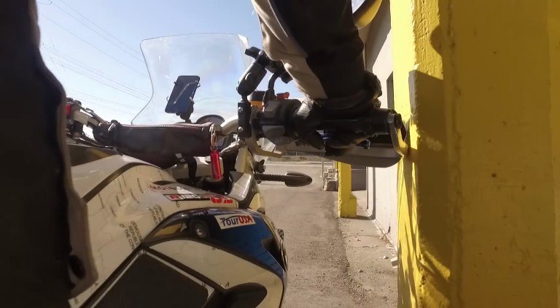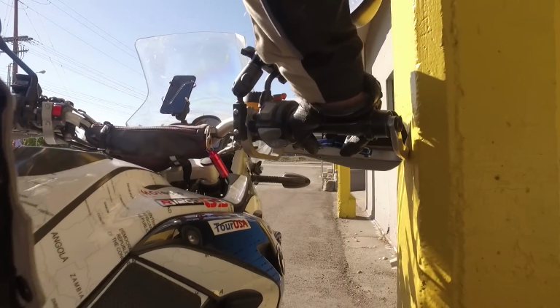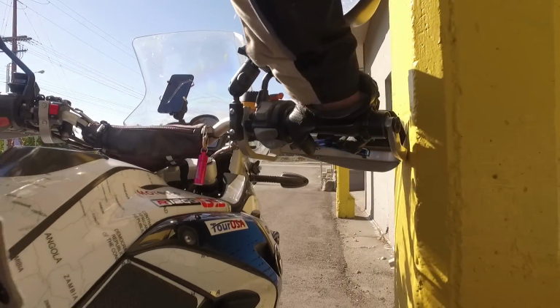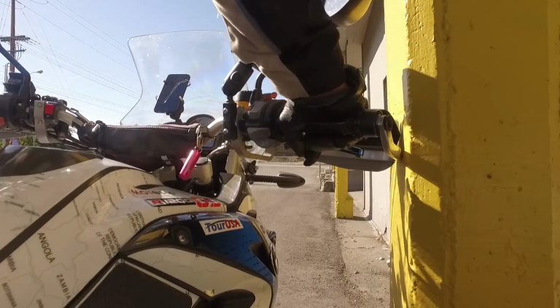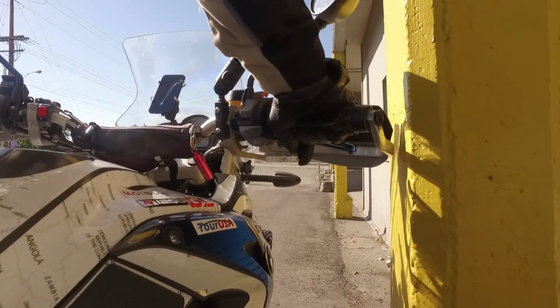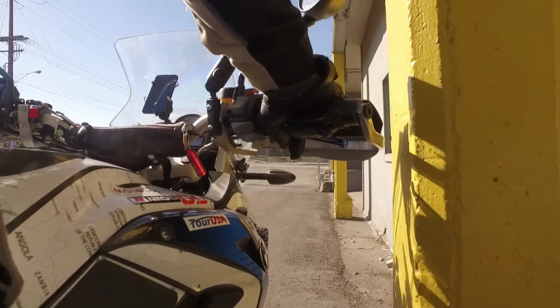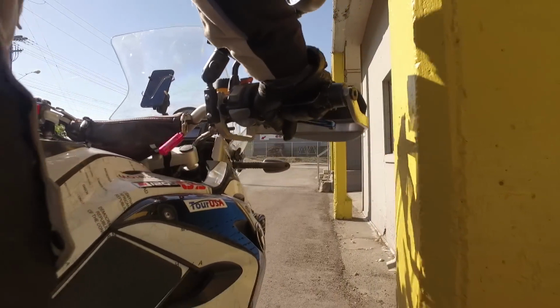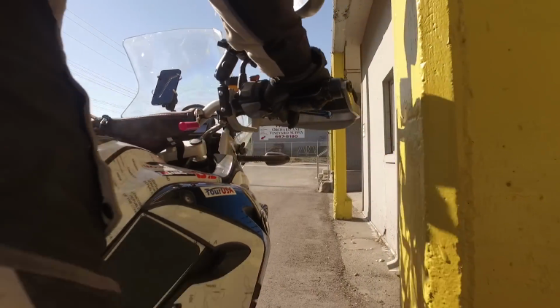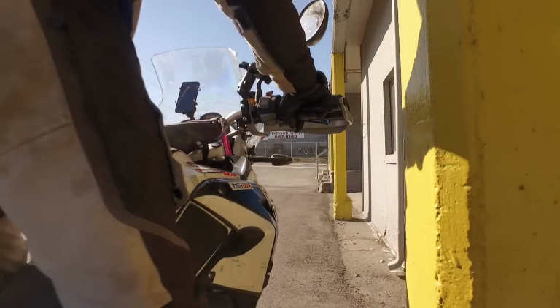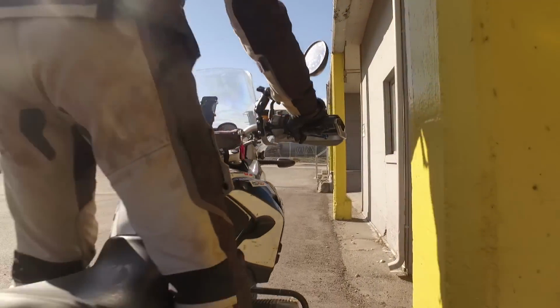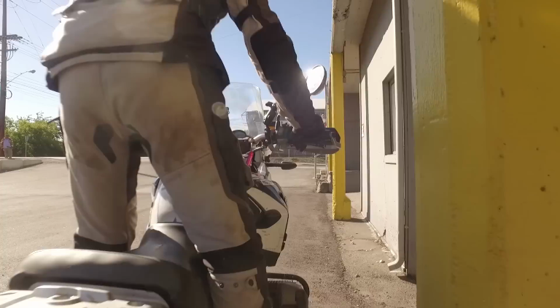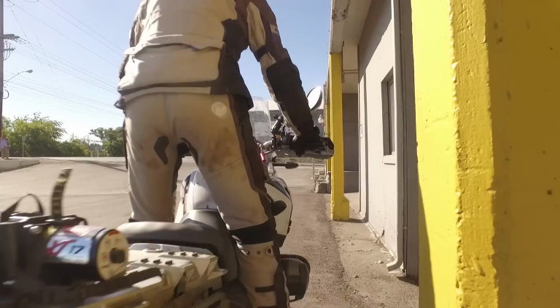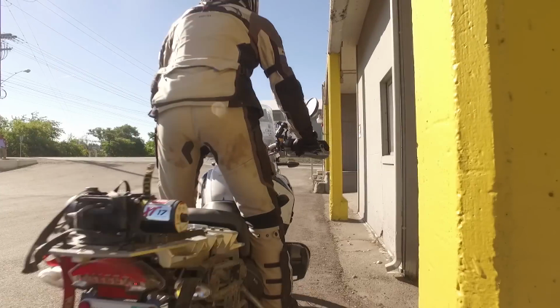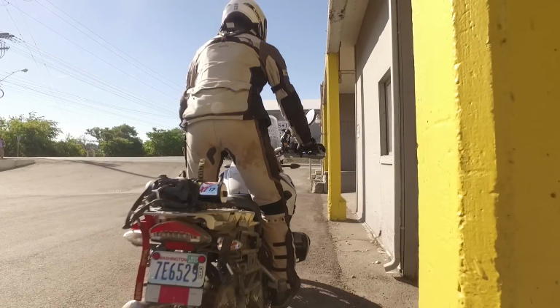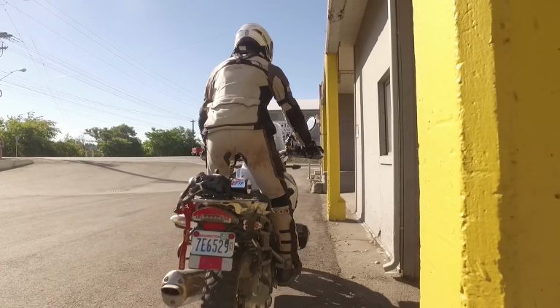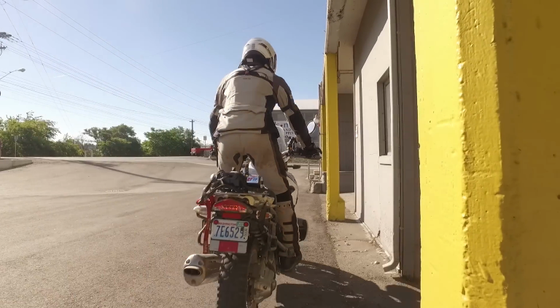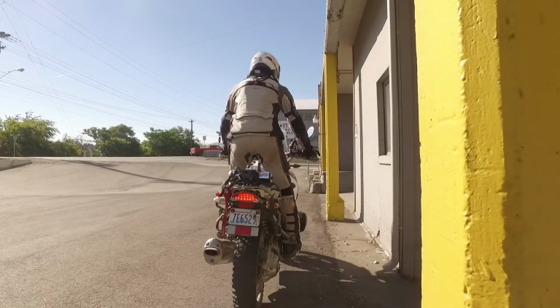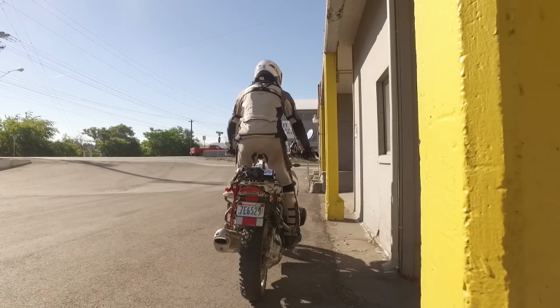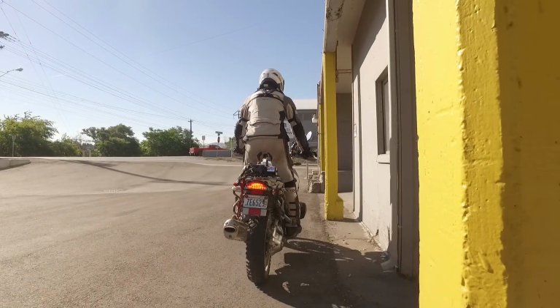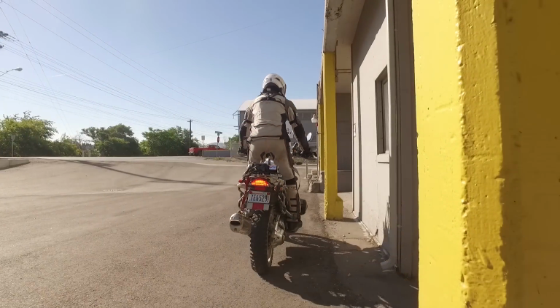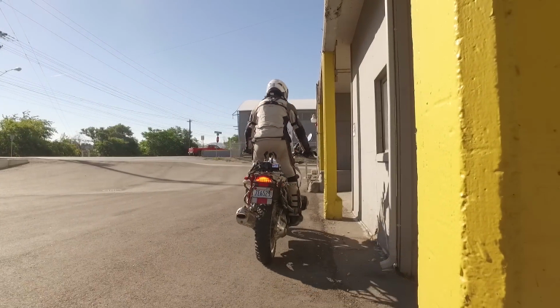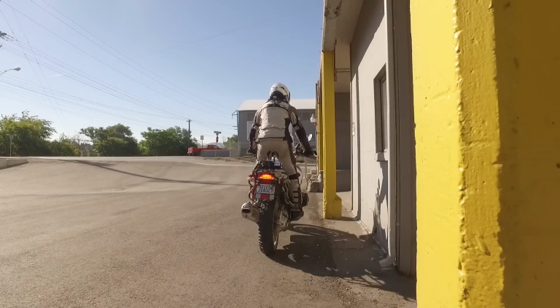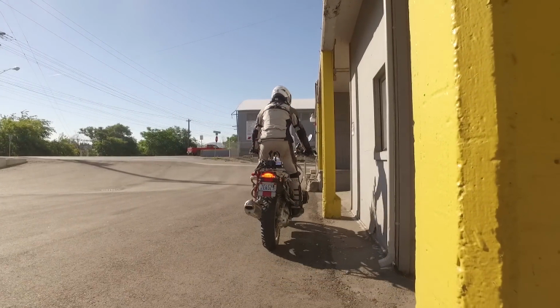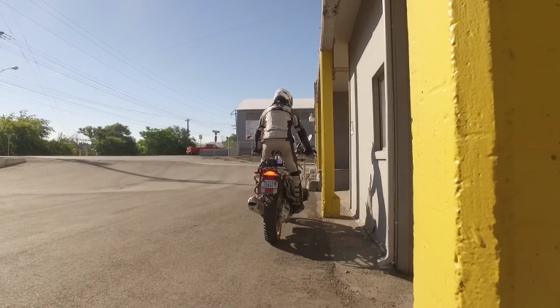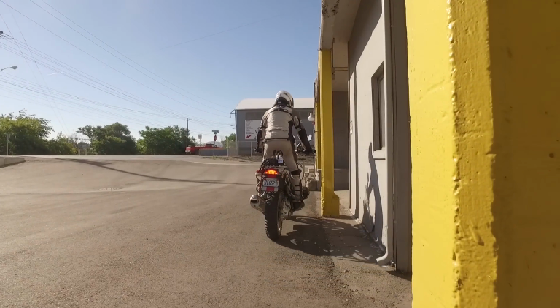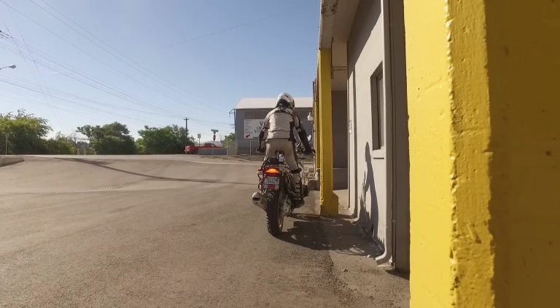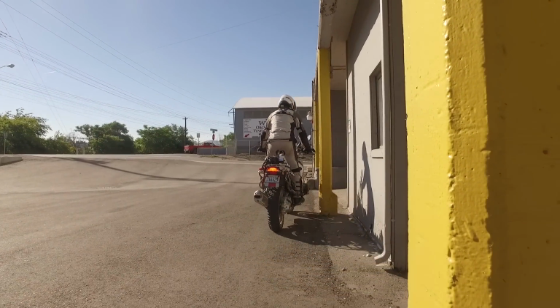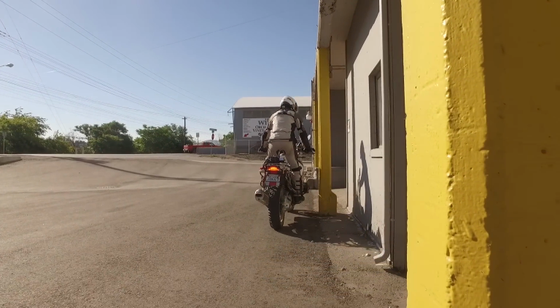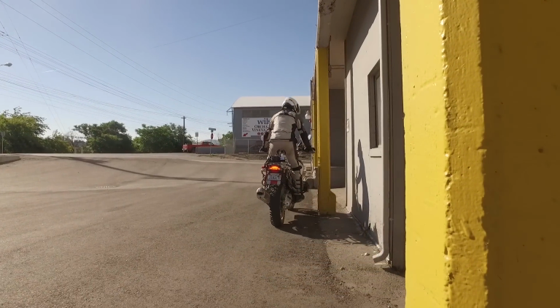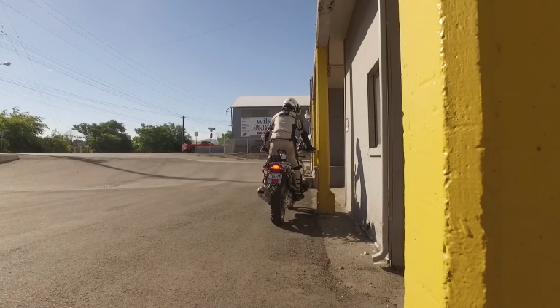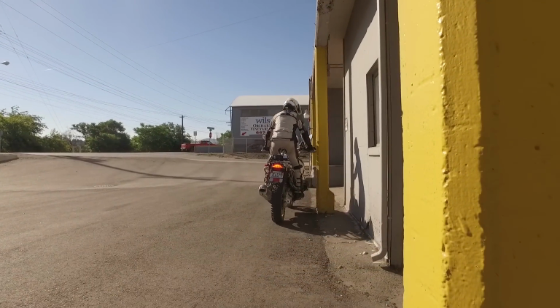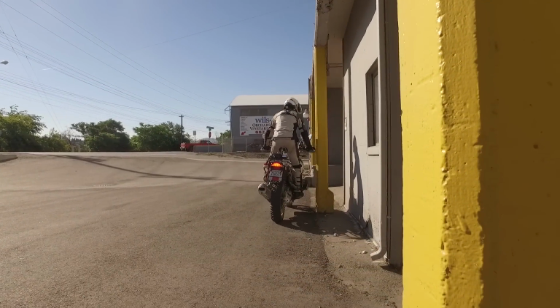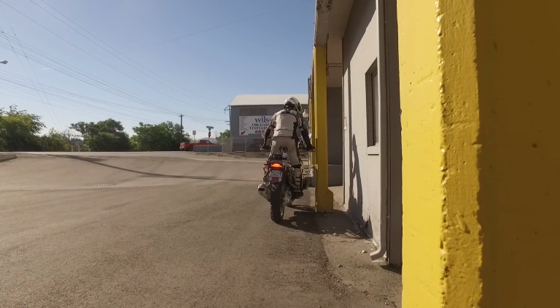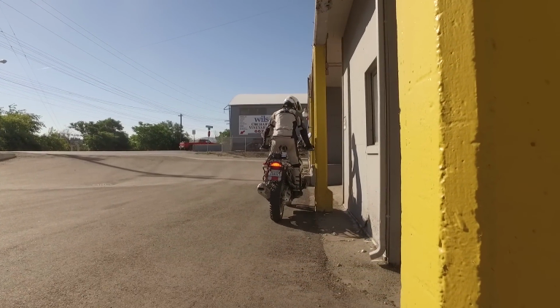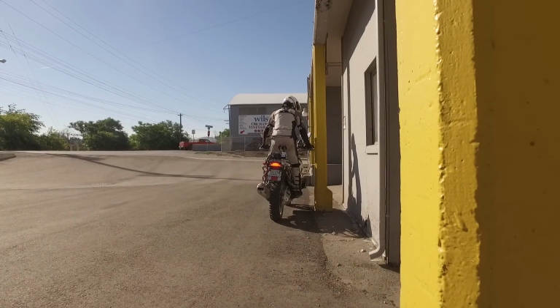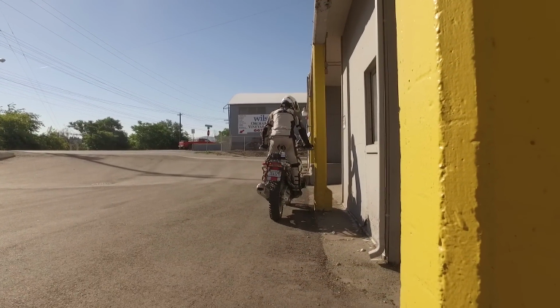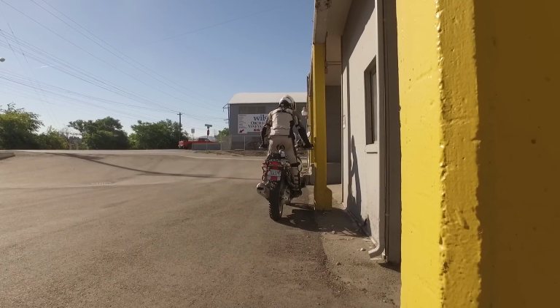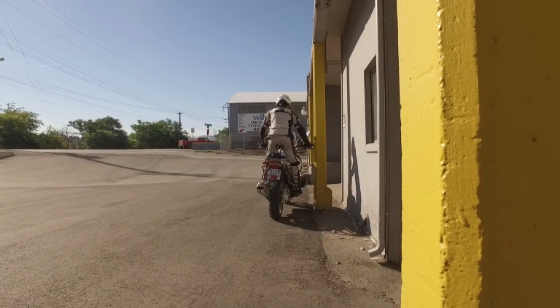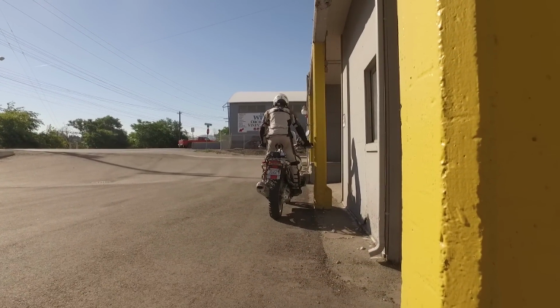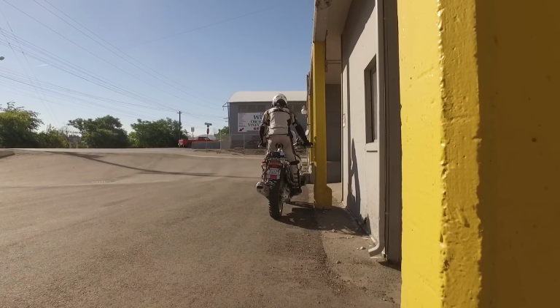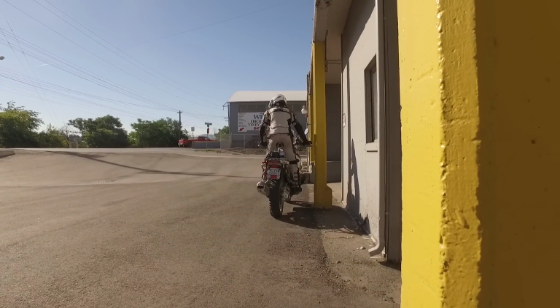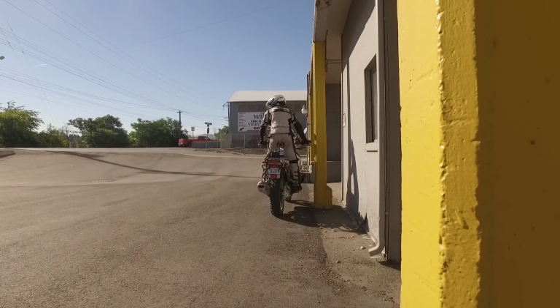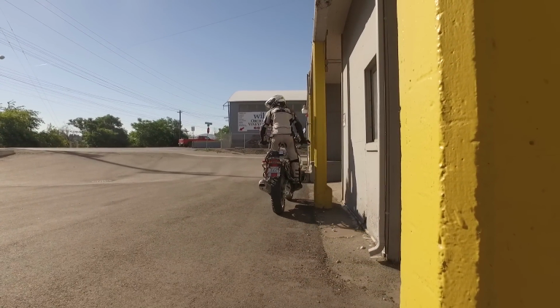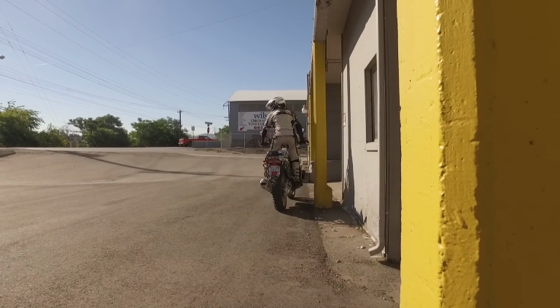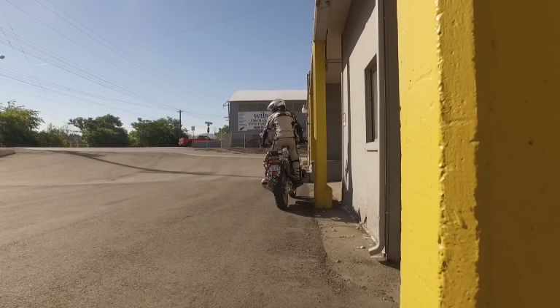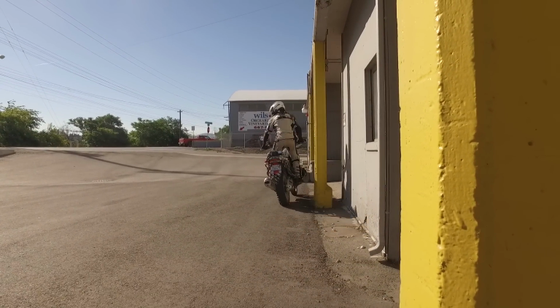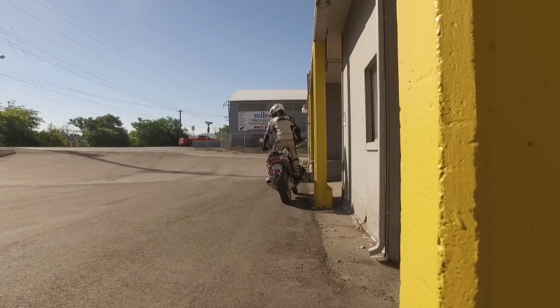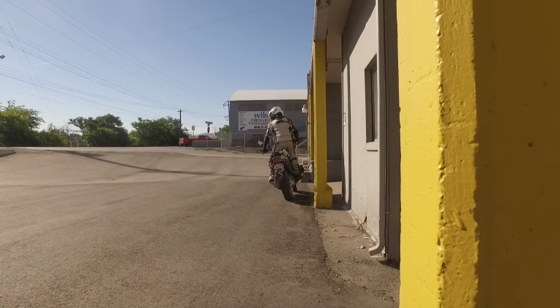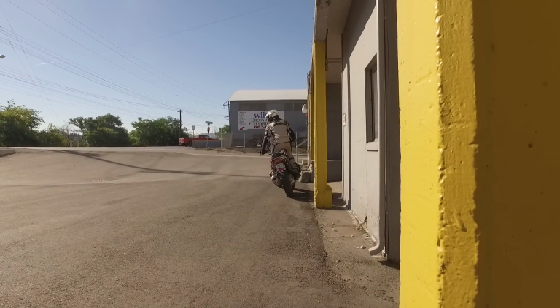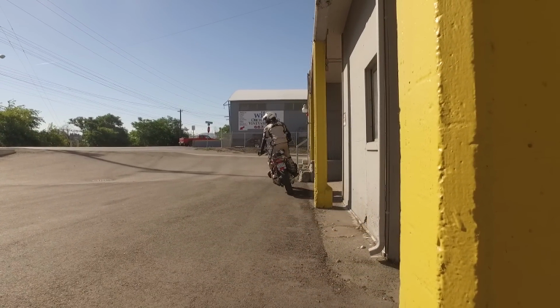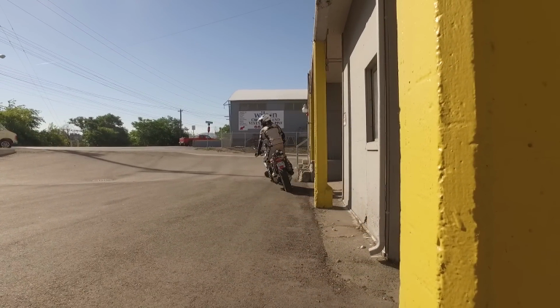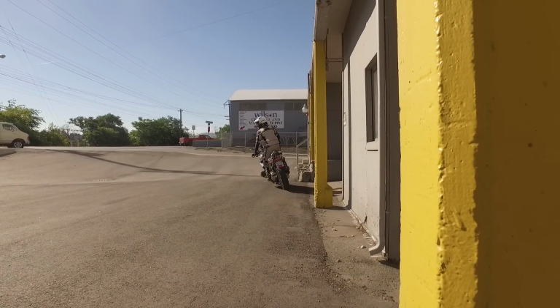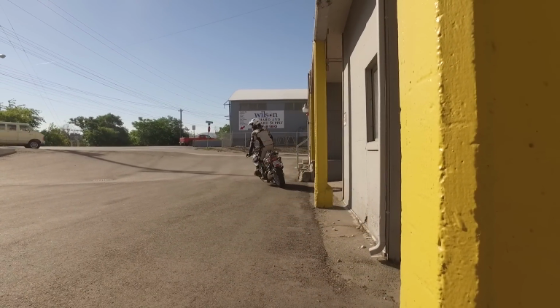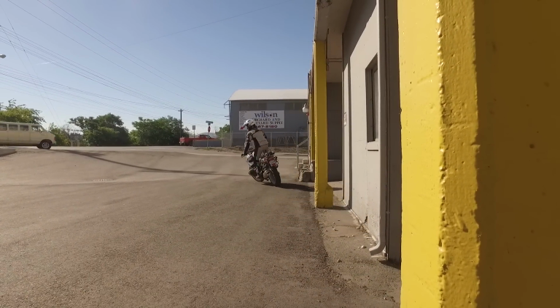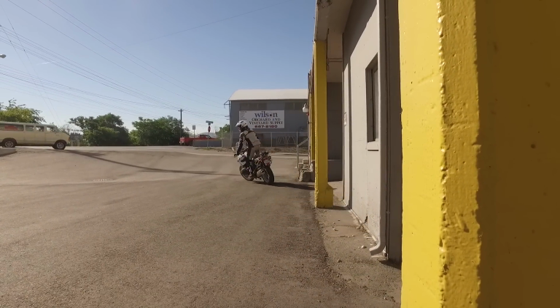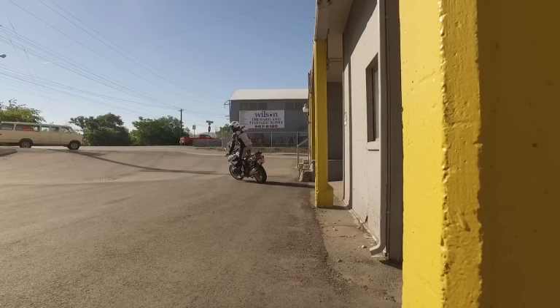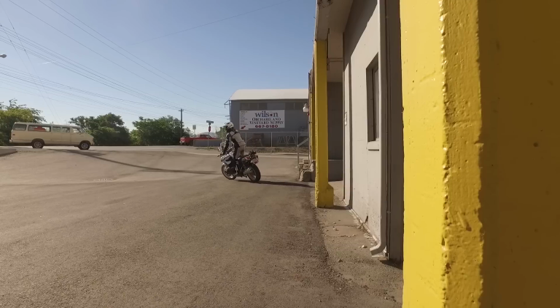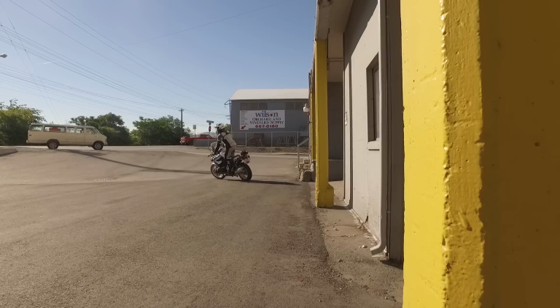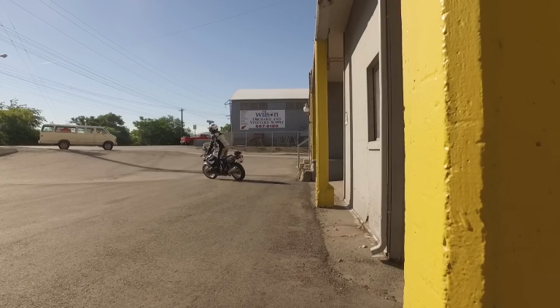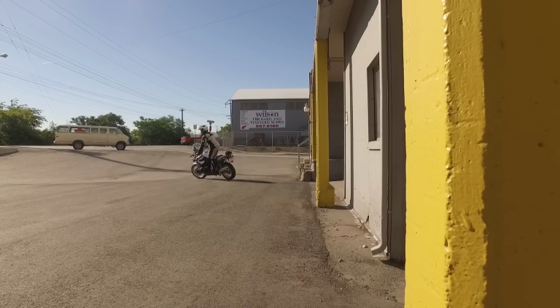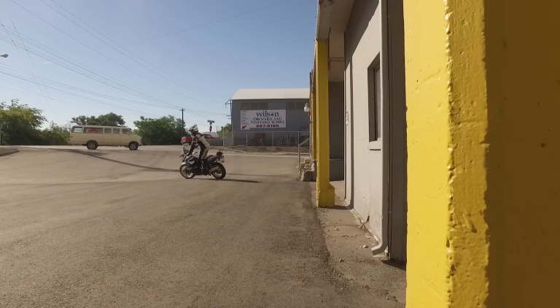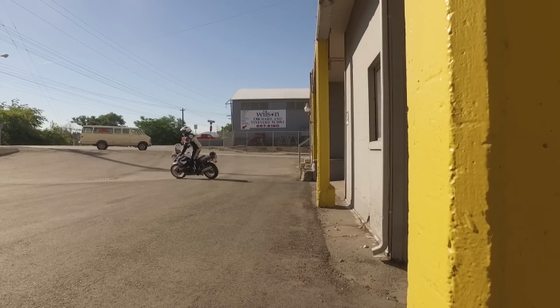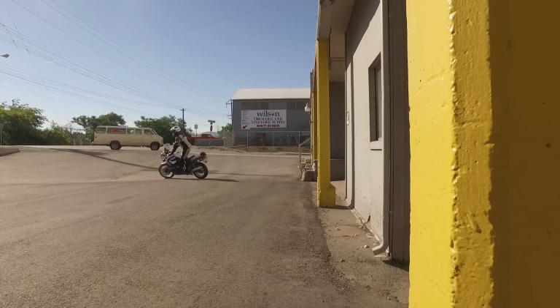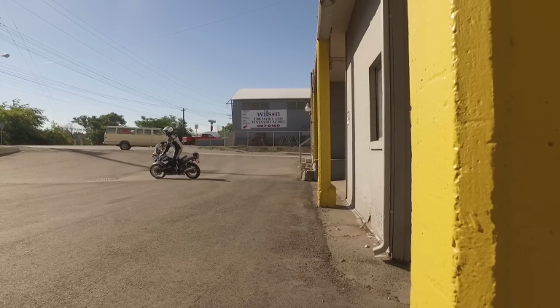When I'm ready to go, I counterweight the bike off of the column and gently add throttle and ease out the clutch to pull me over to the next column.